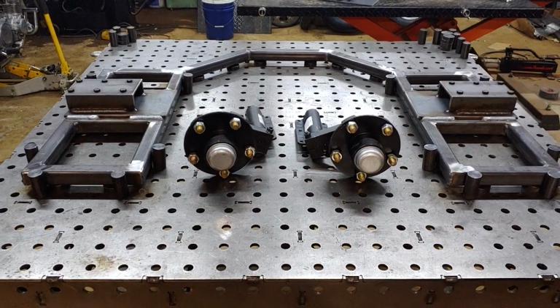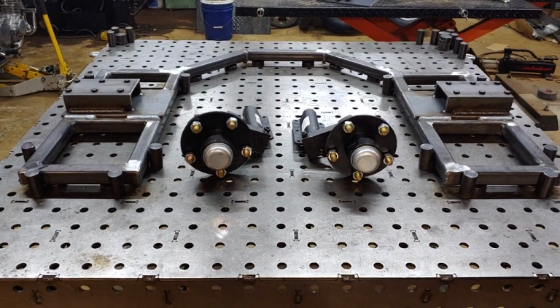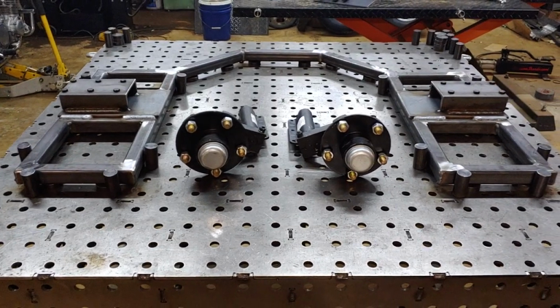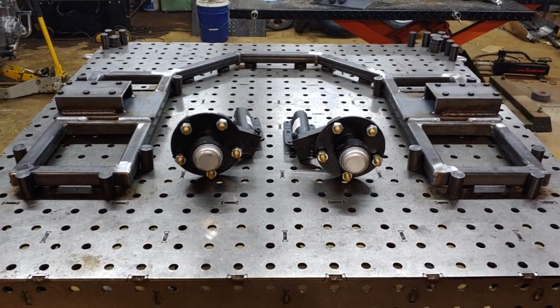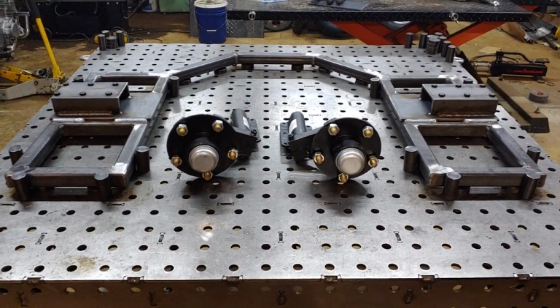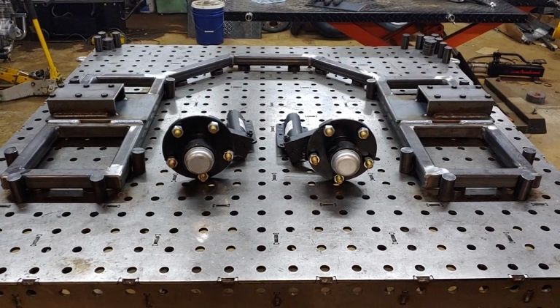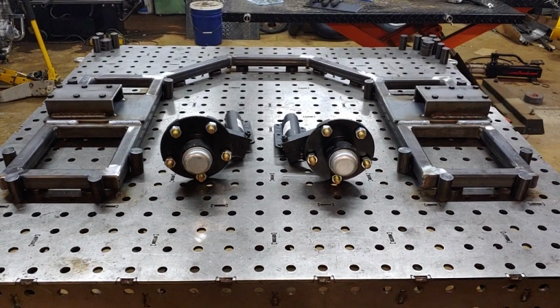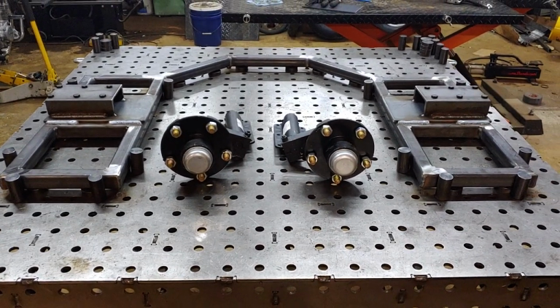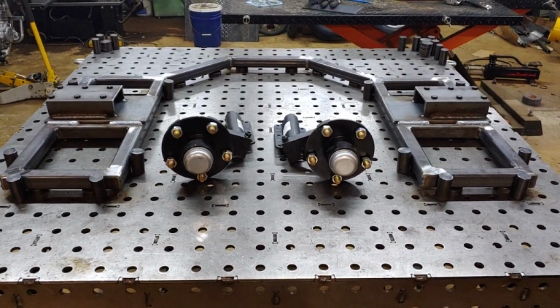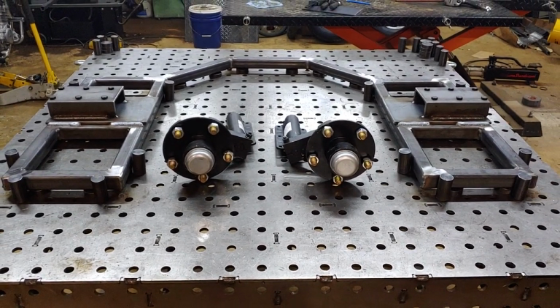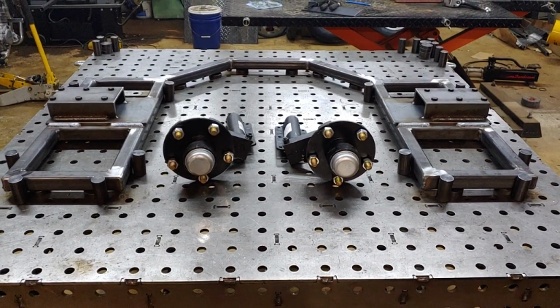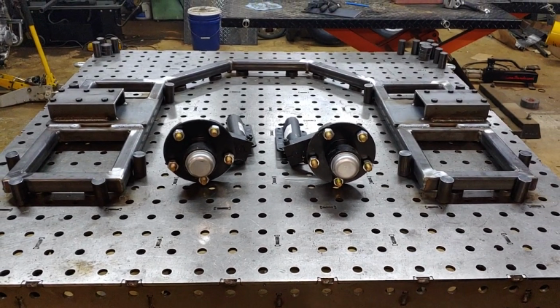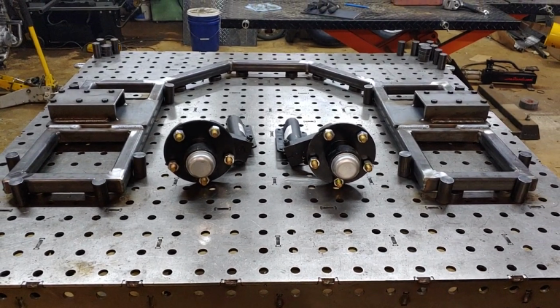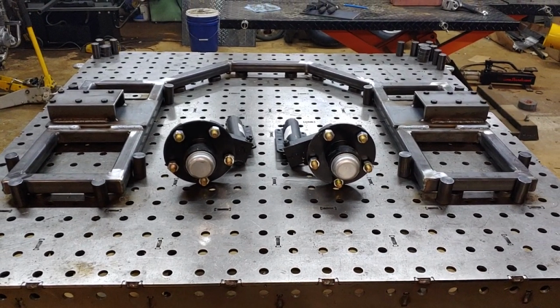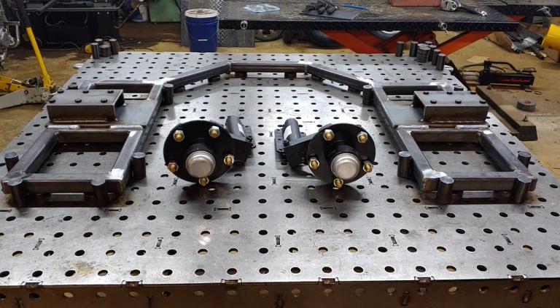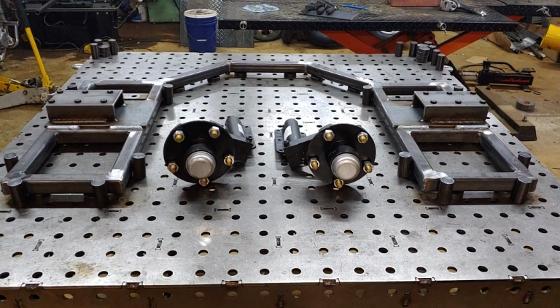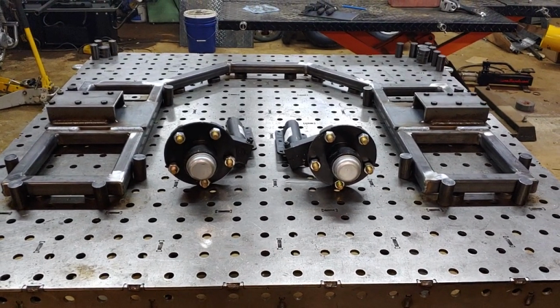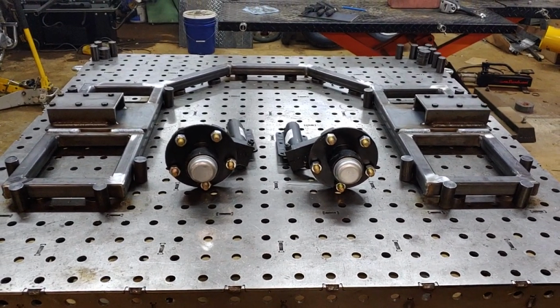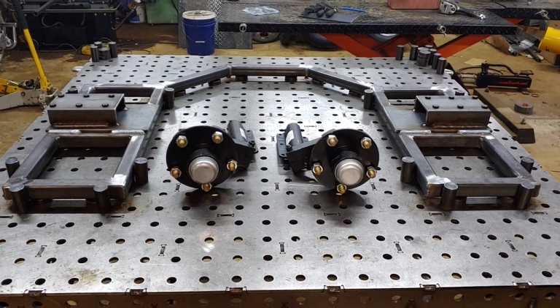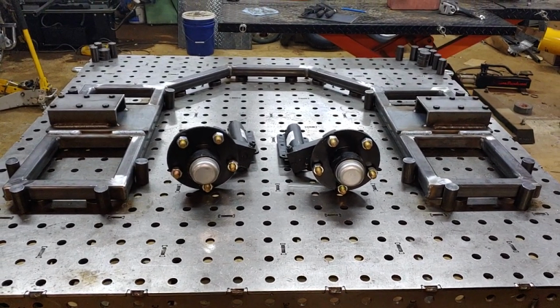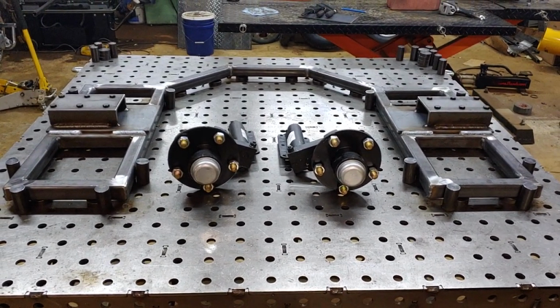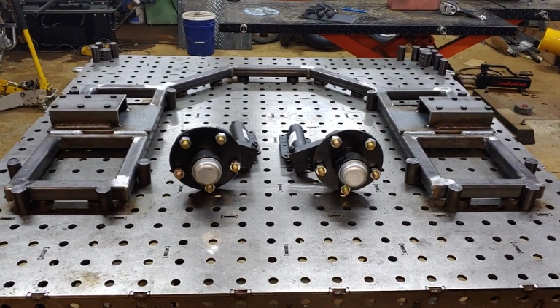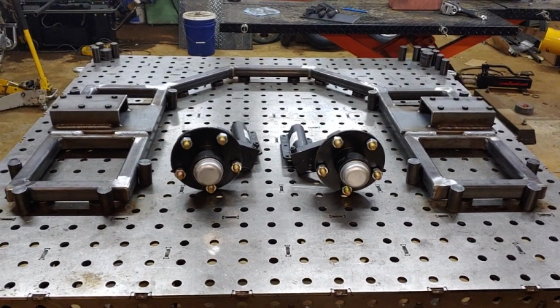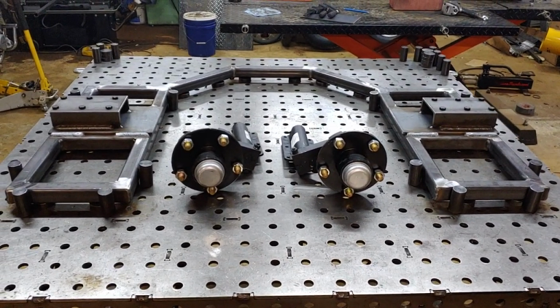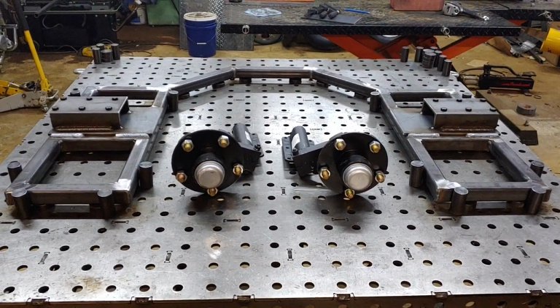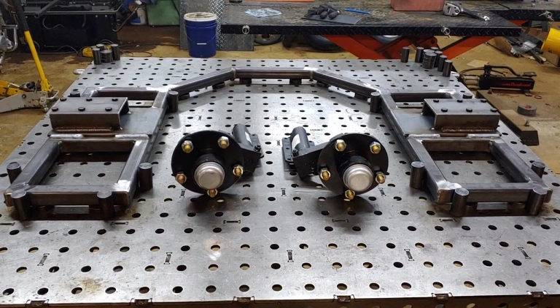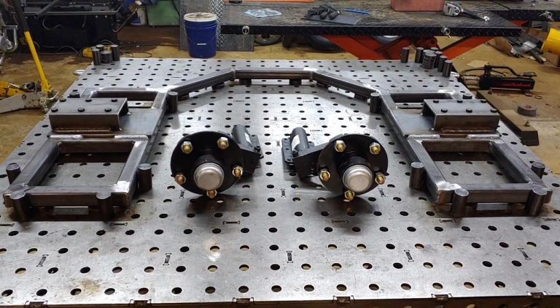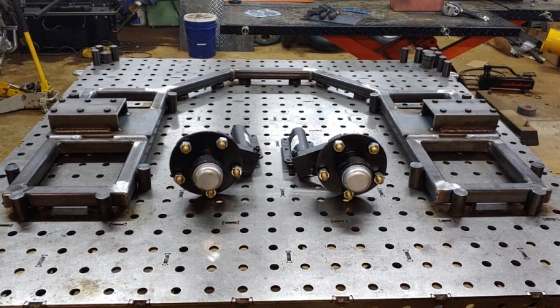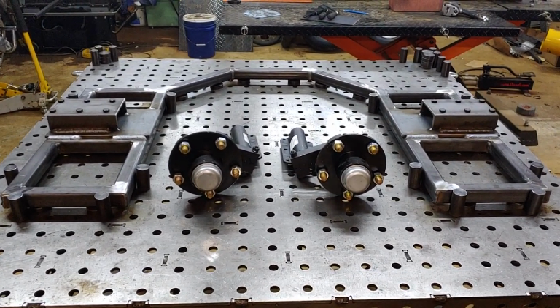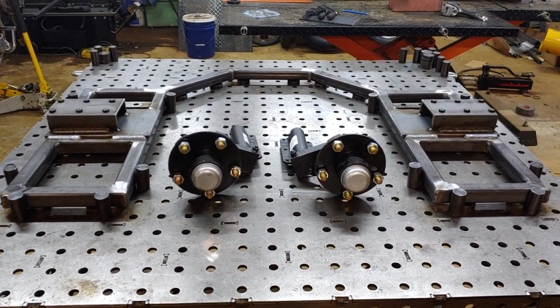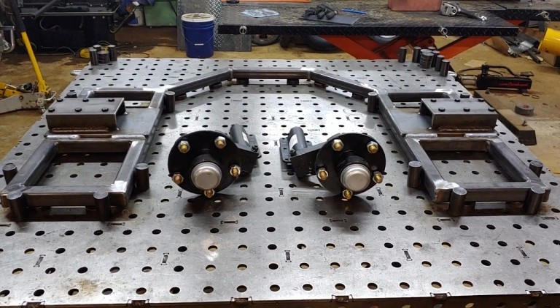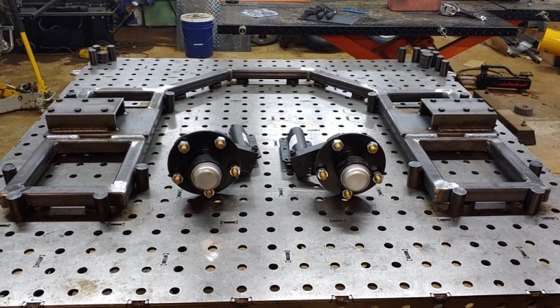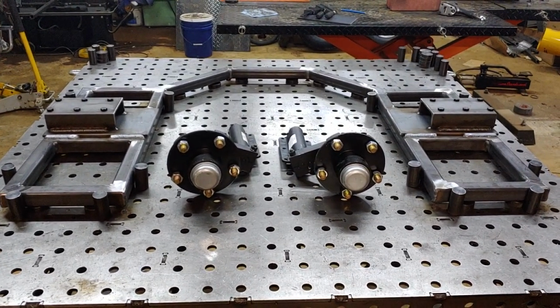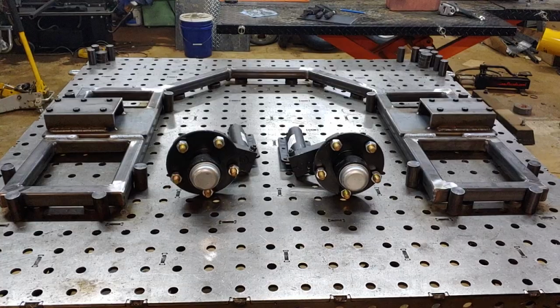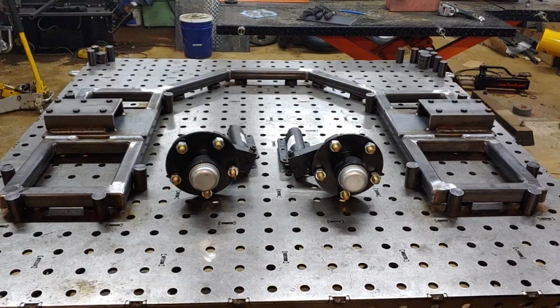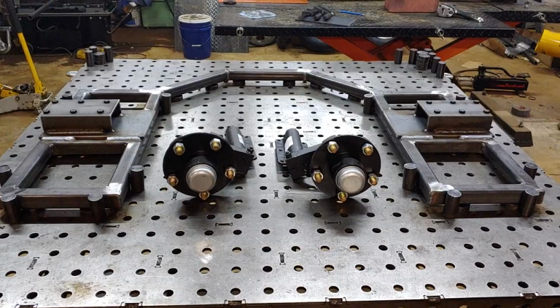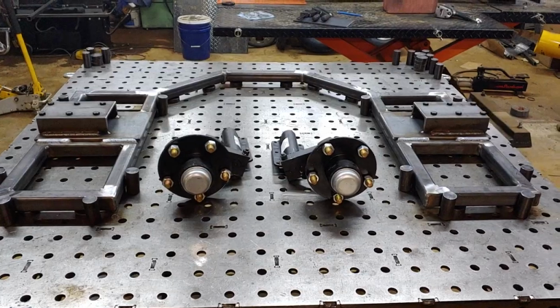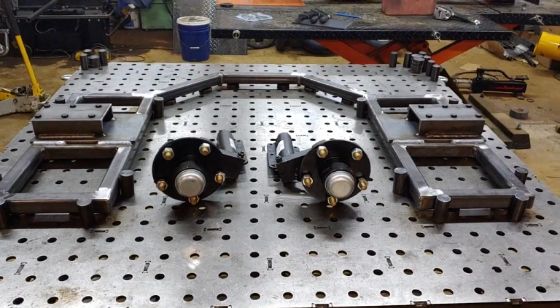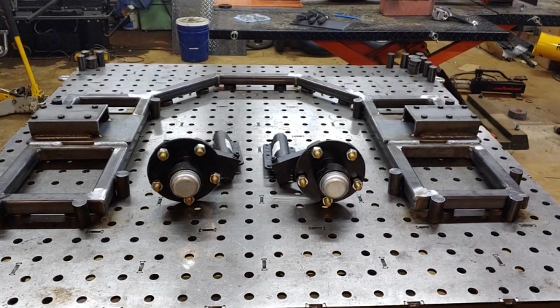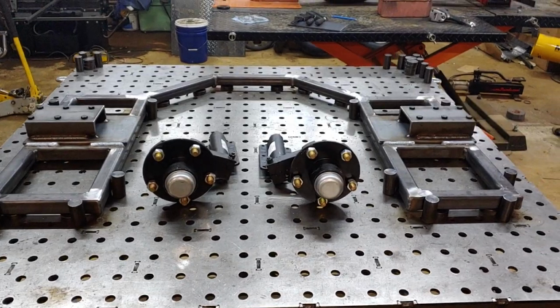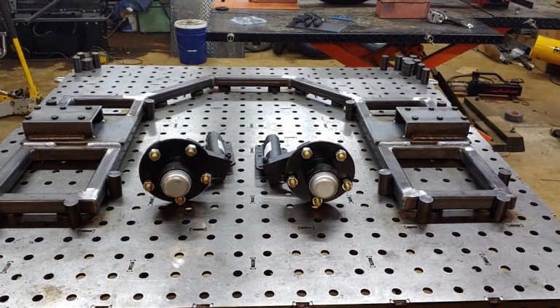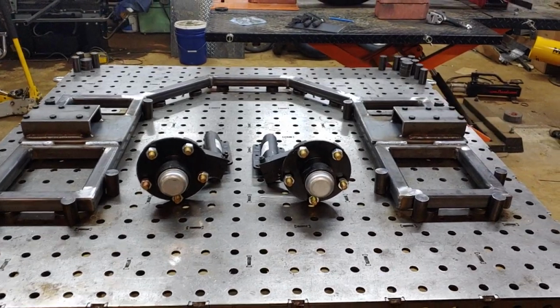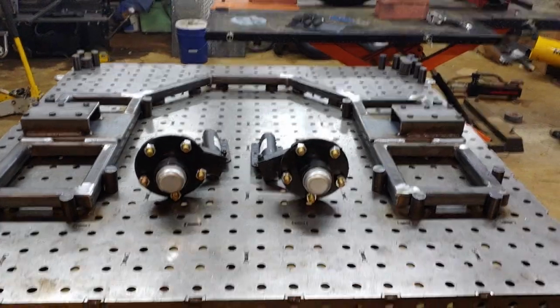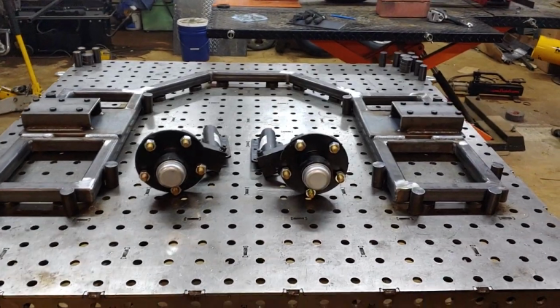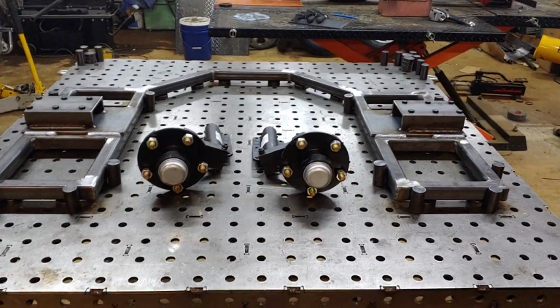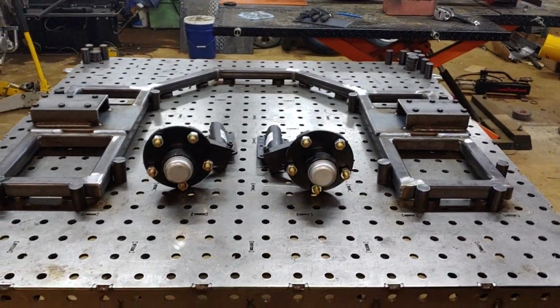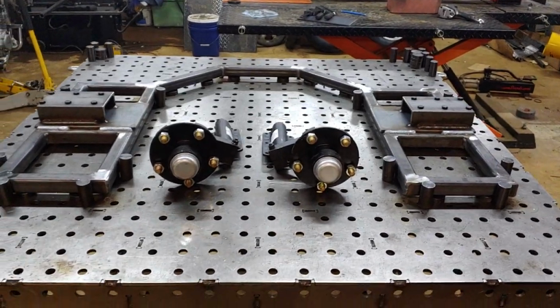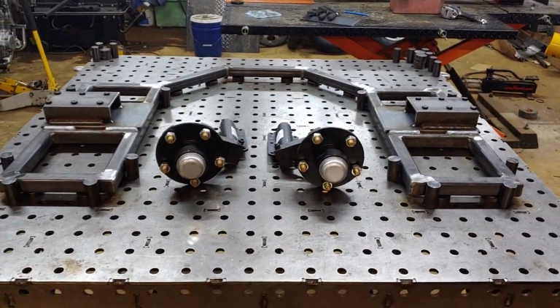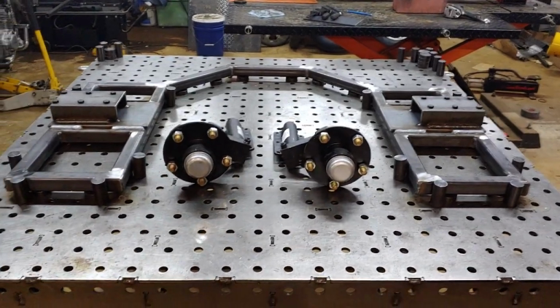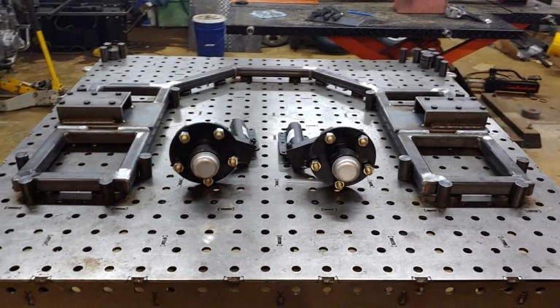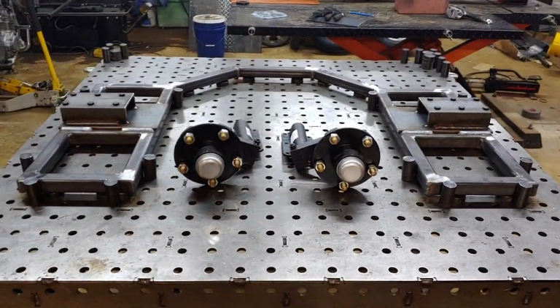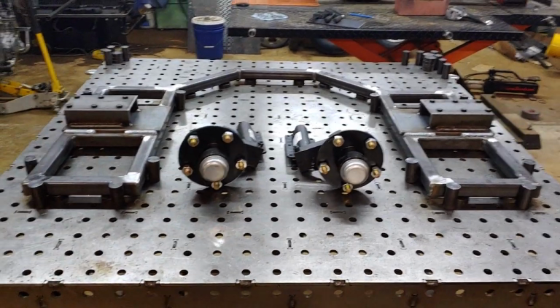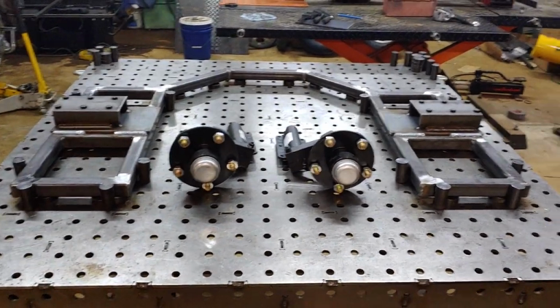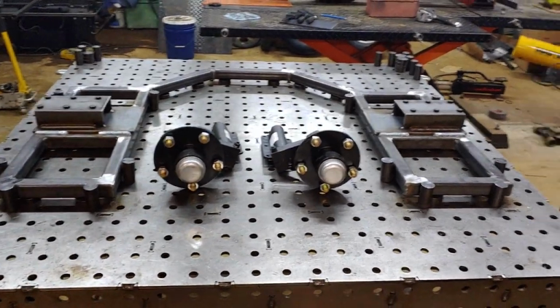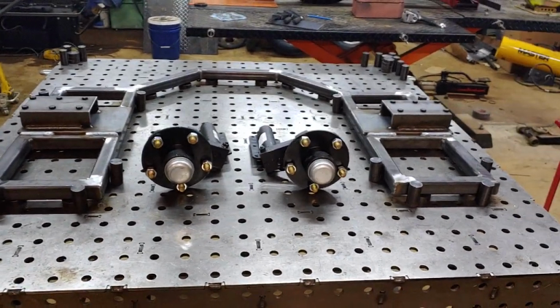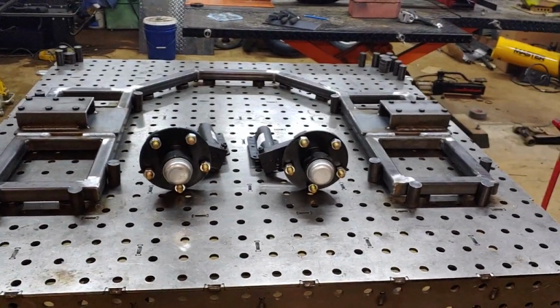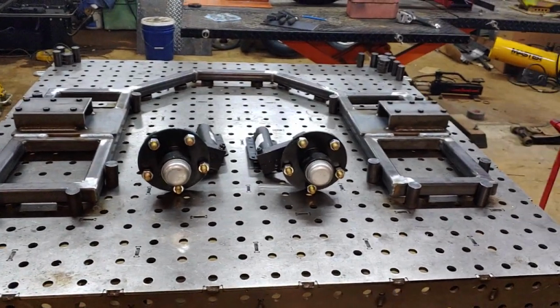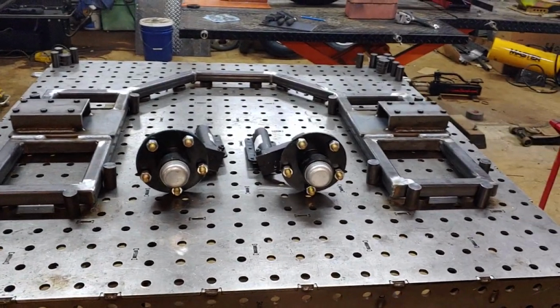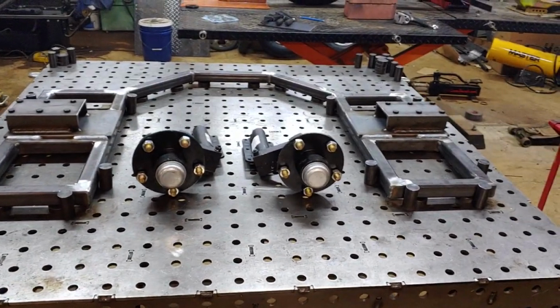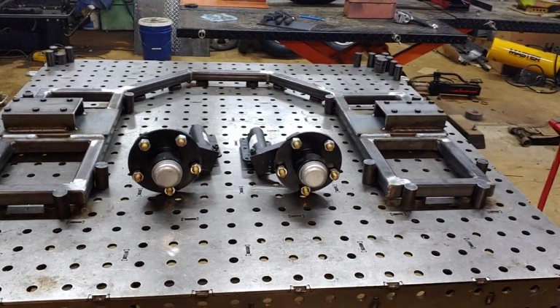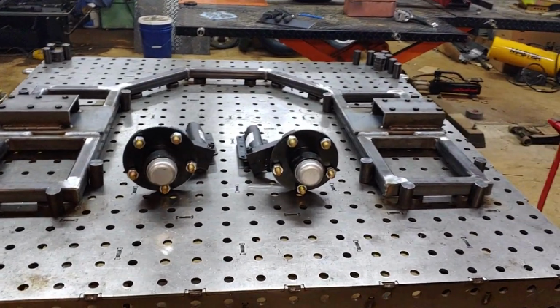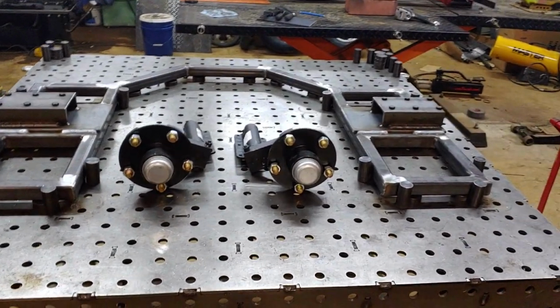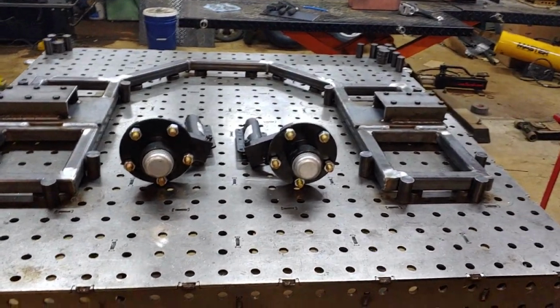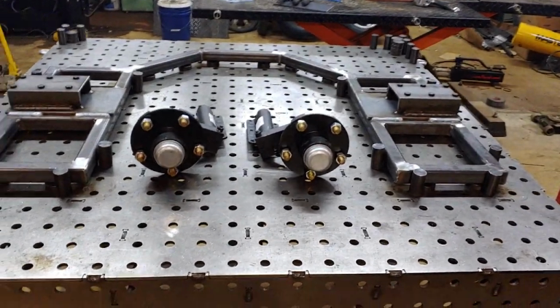You will also be responsible for the fenders. You can pick whether you want plastic fenders or metal fenders and bracket them on yourself.